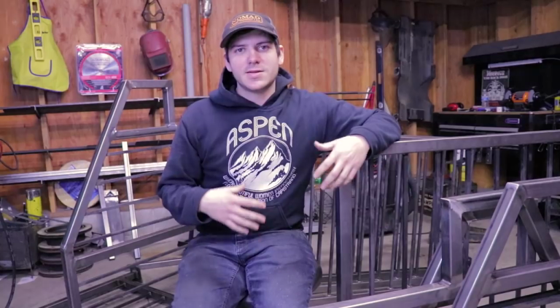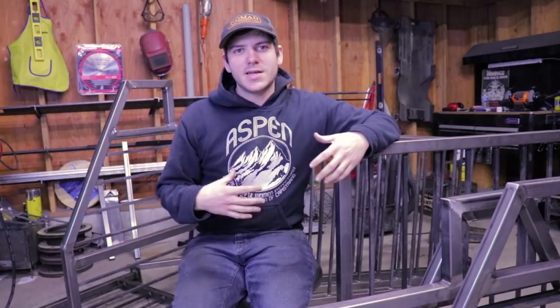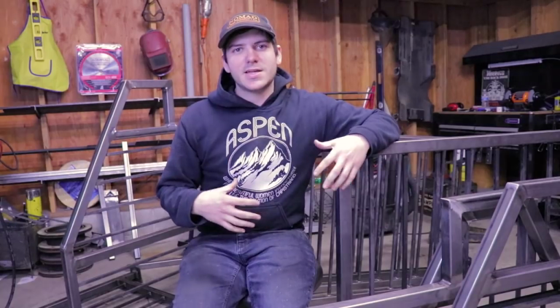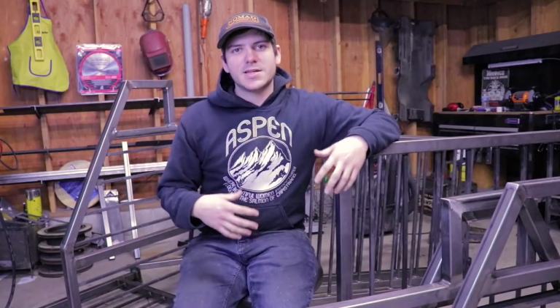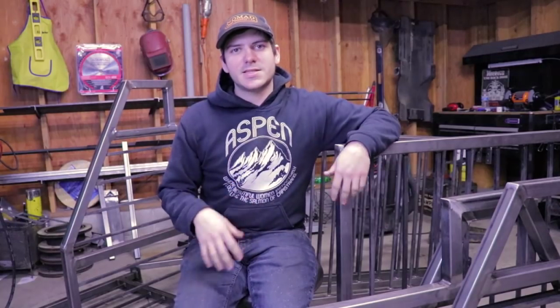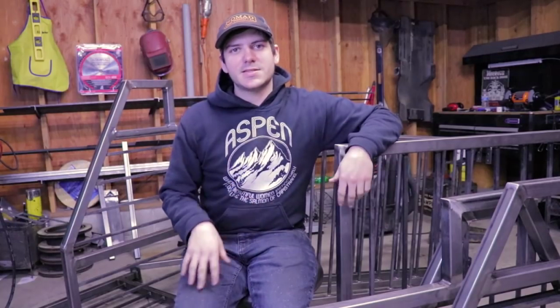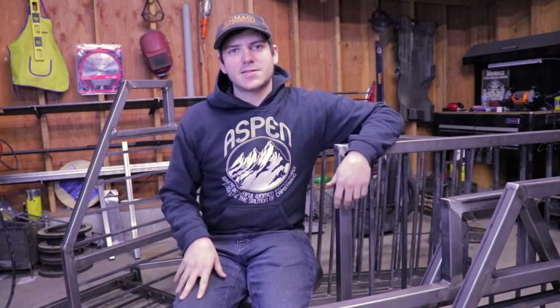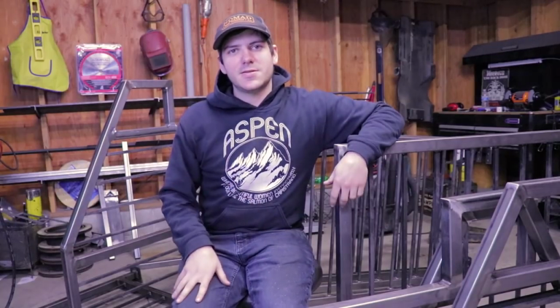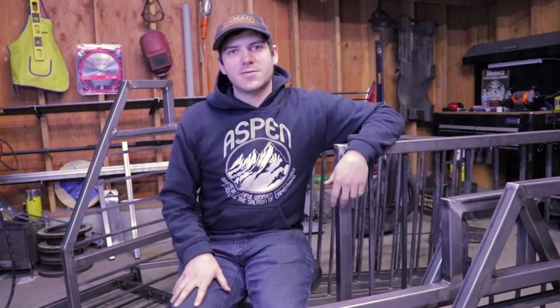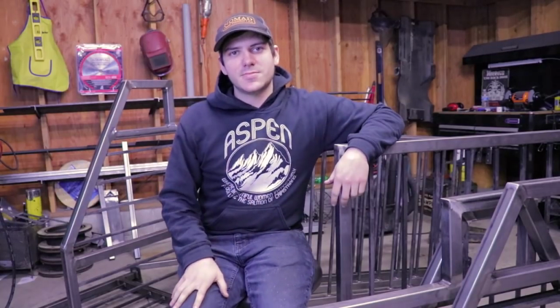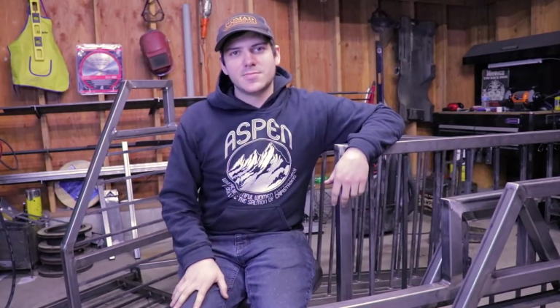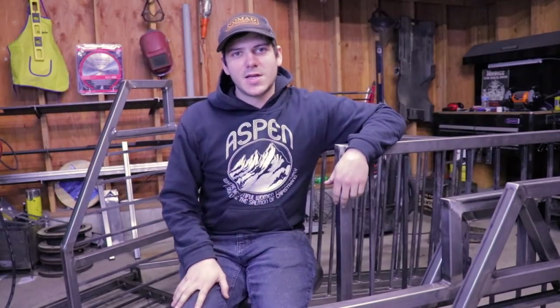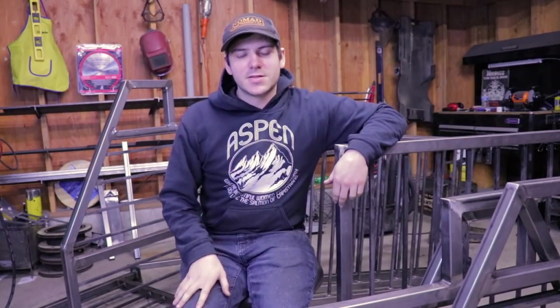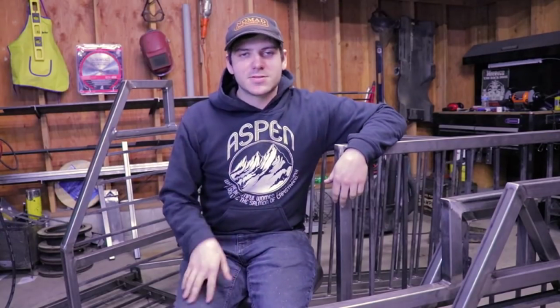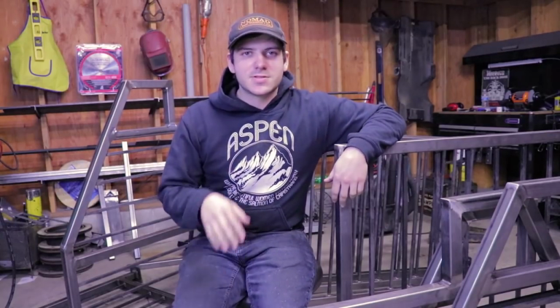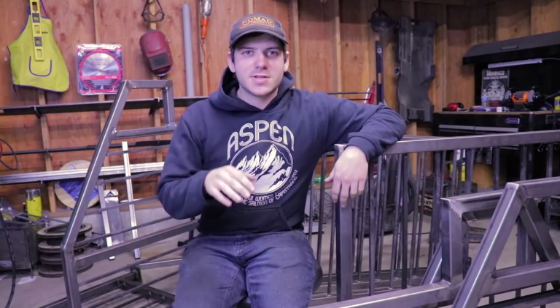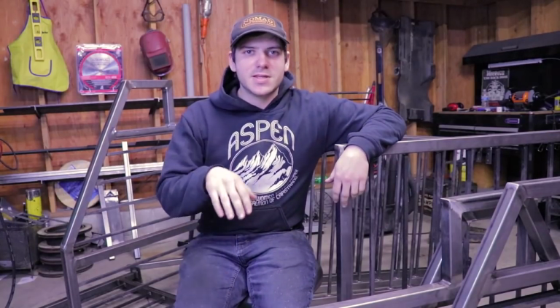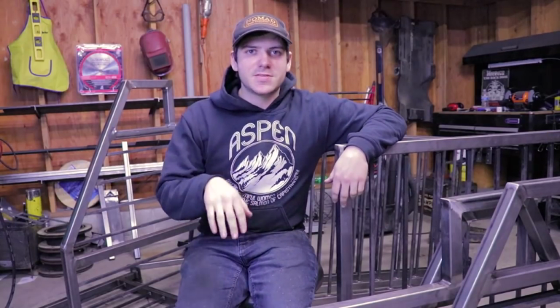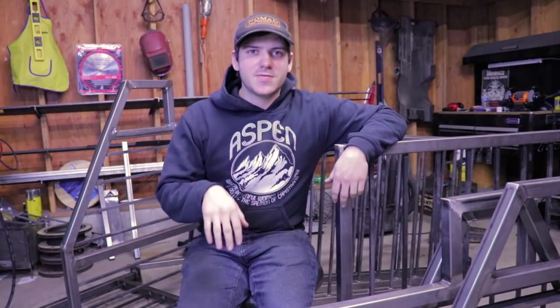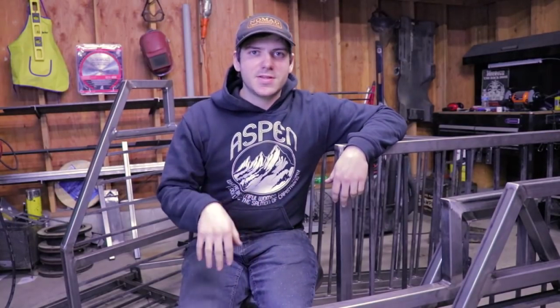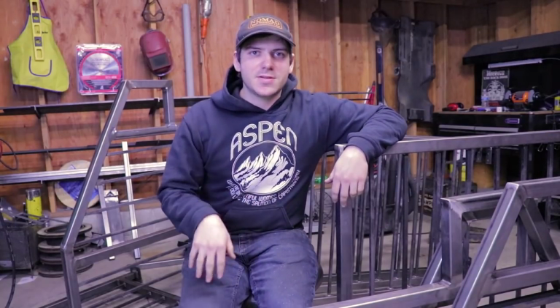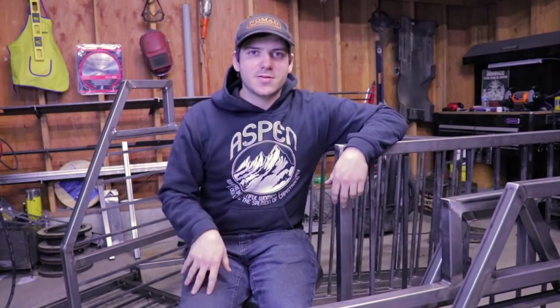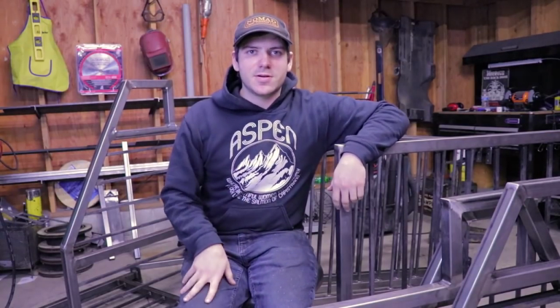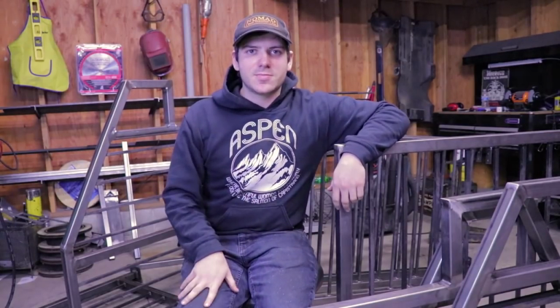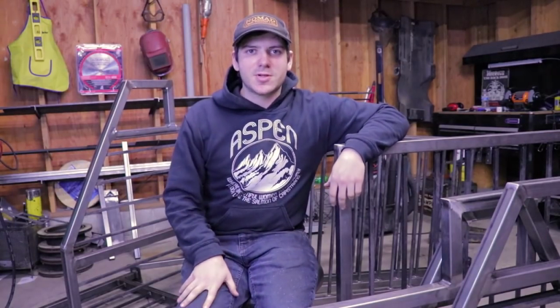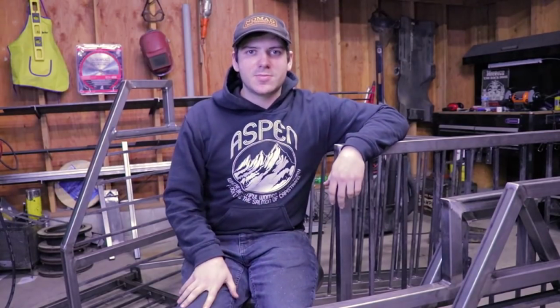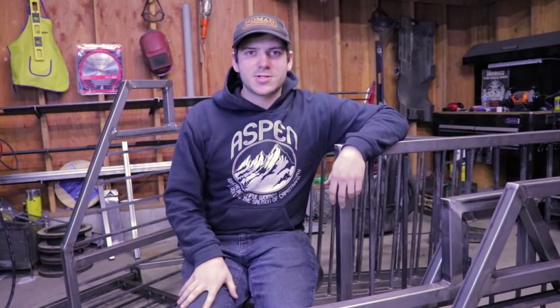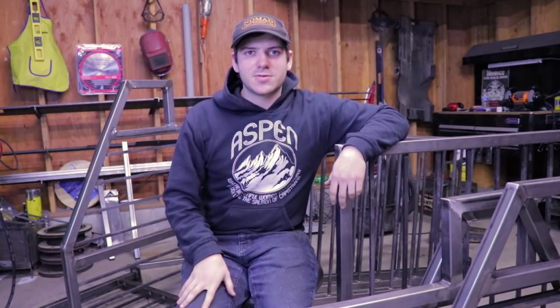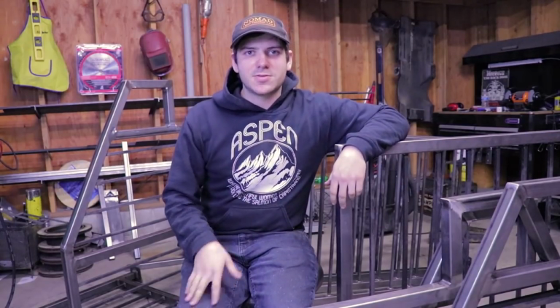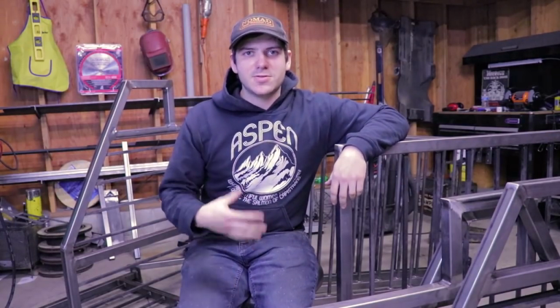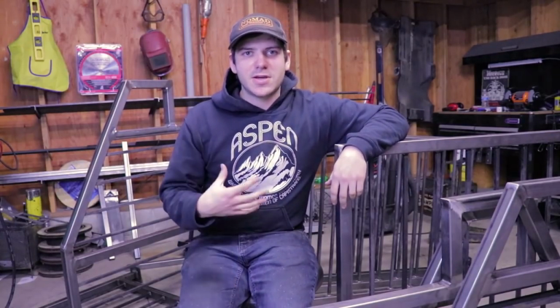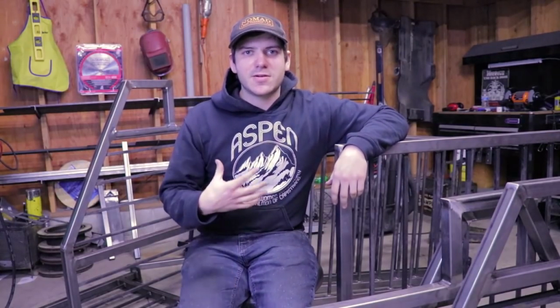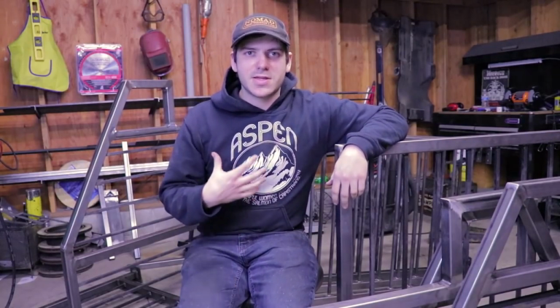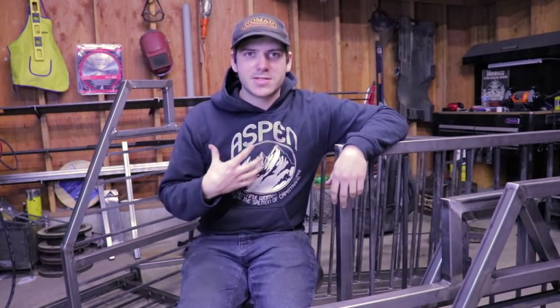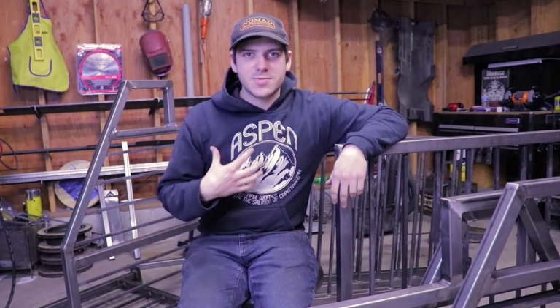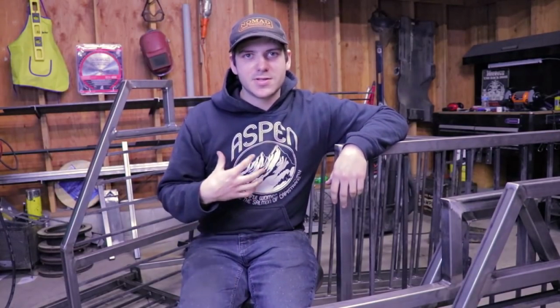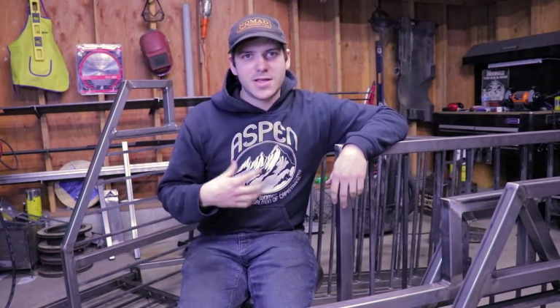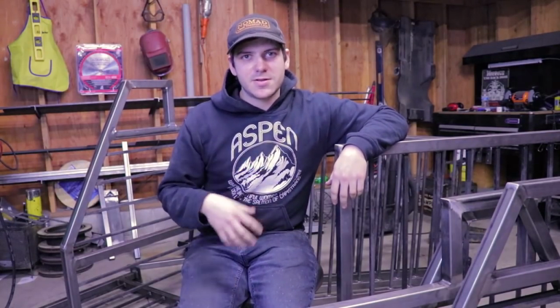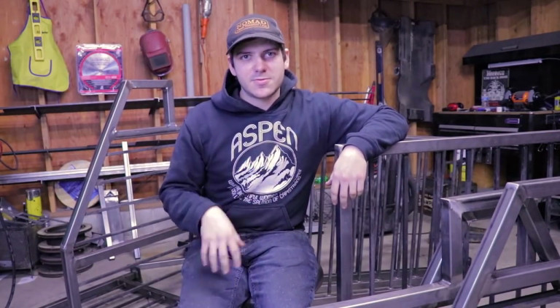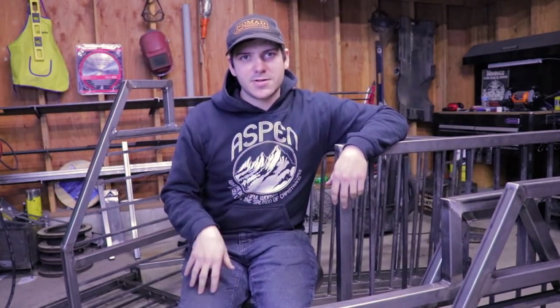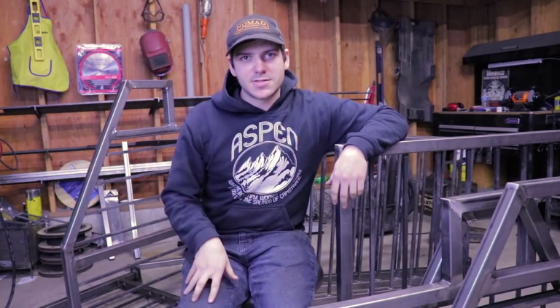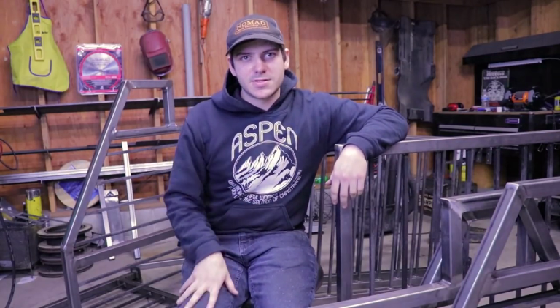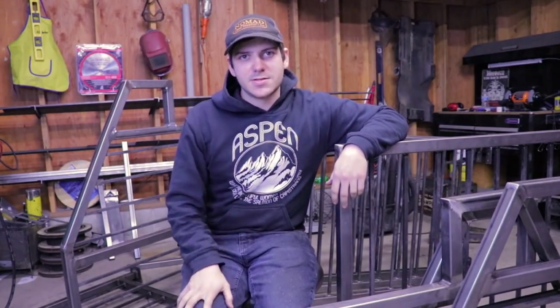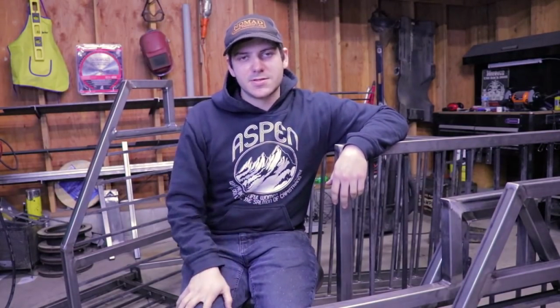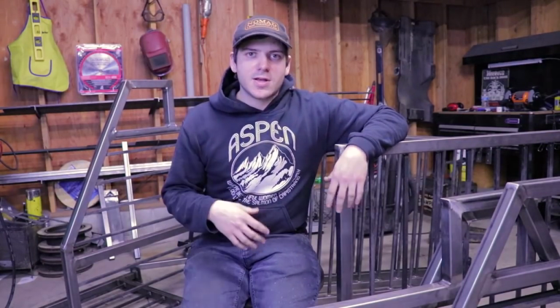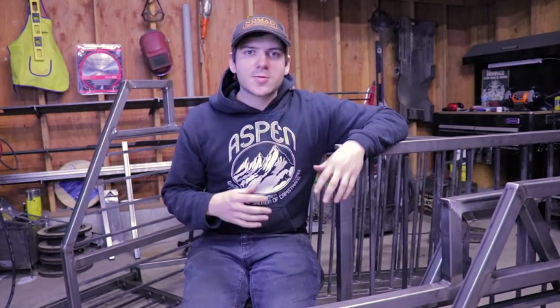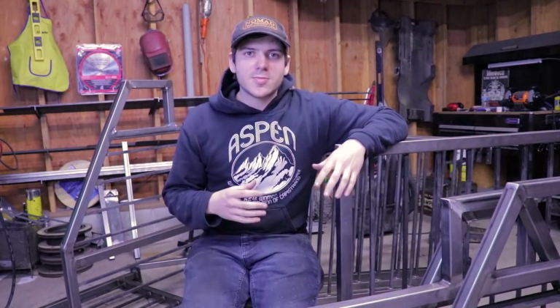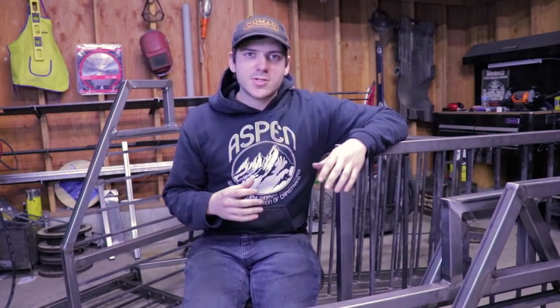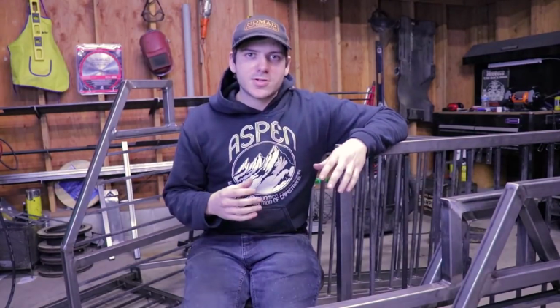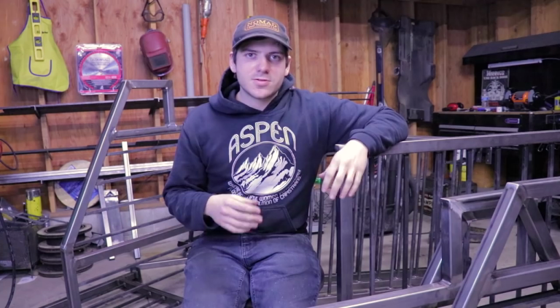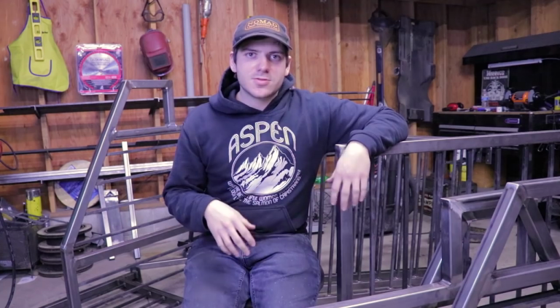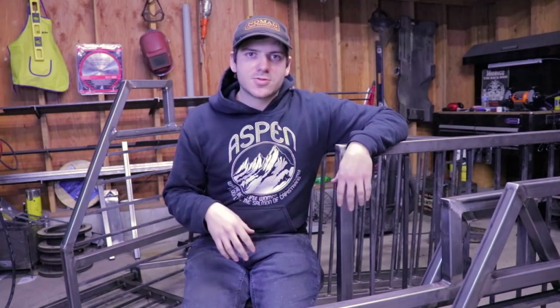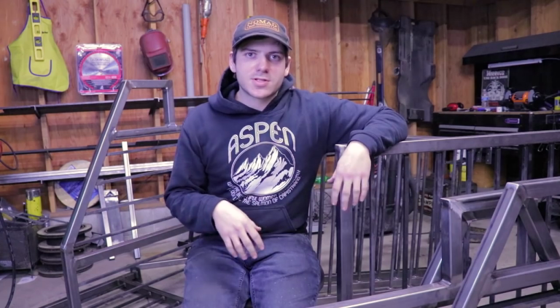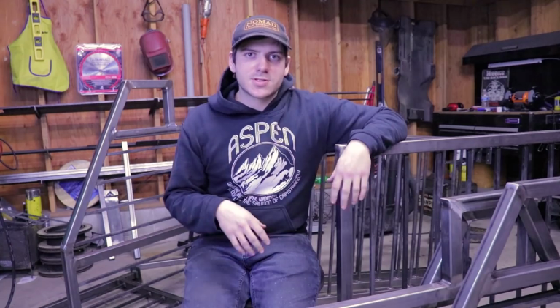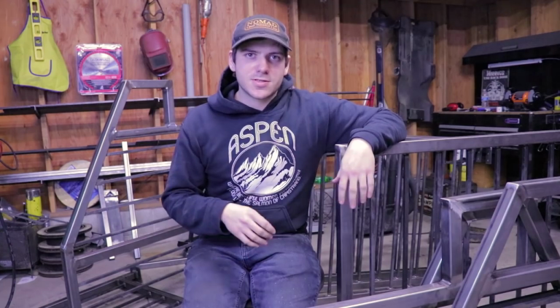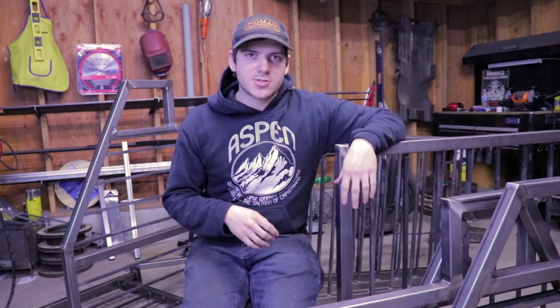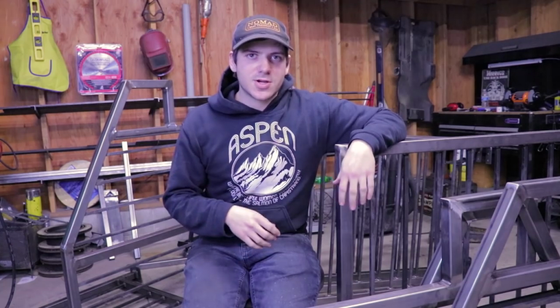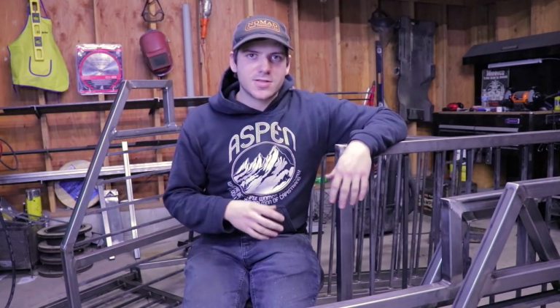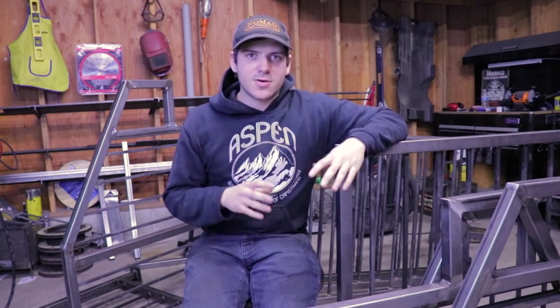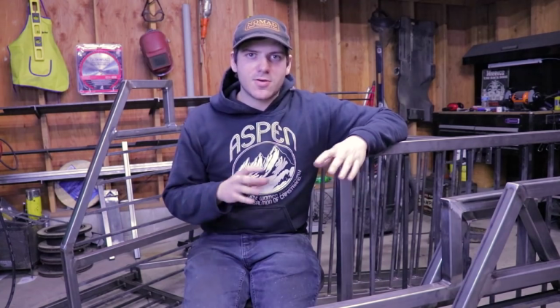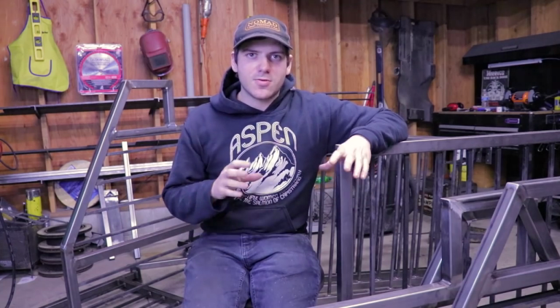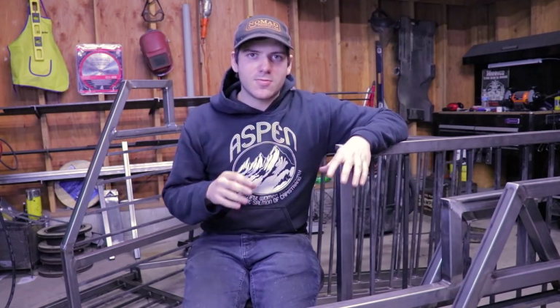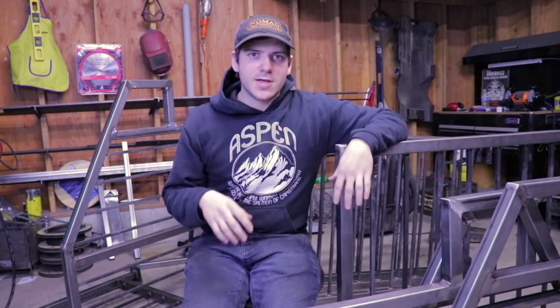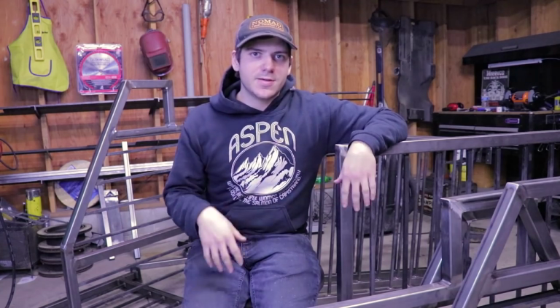Hey guys, how's it going? So in today's video, I'm going to be showing you how I like to build handrails, and I'm going to be showing you tricks of the trade the whole way.